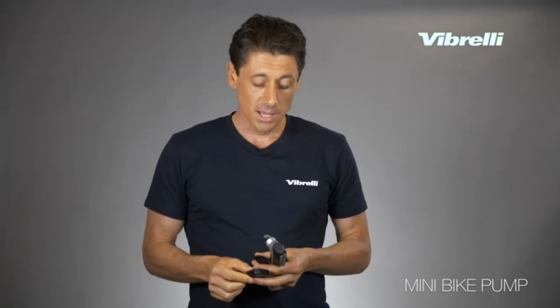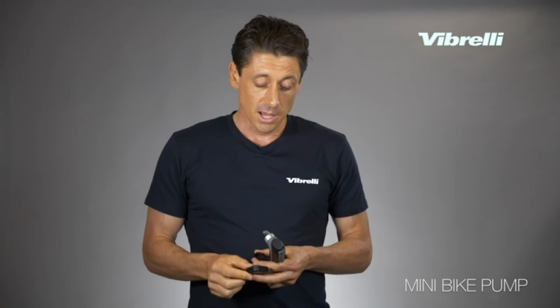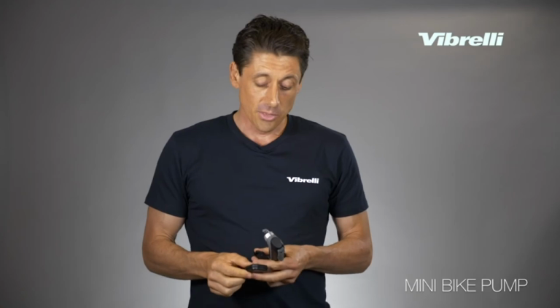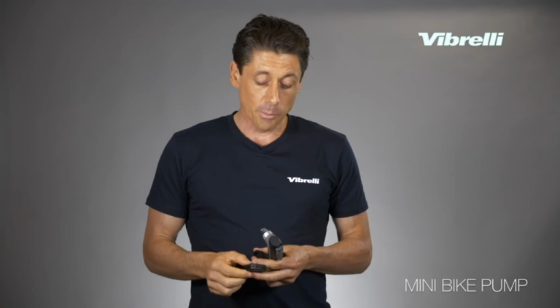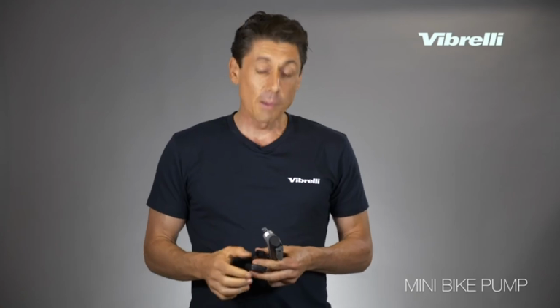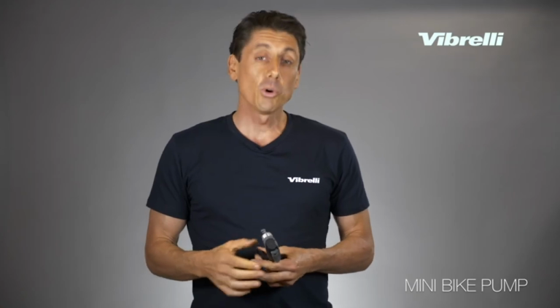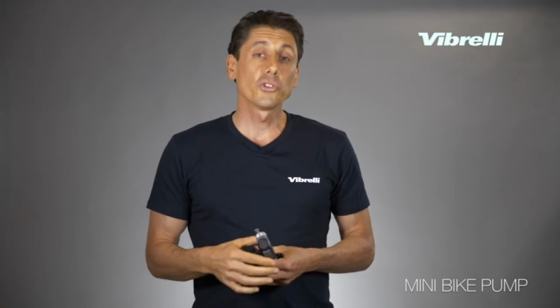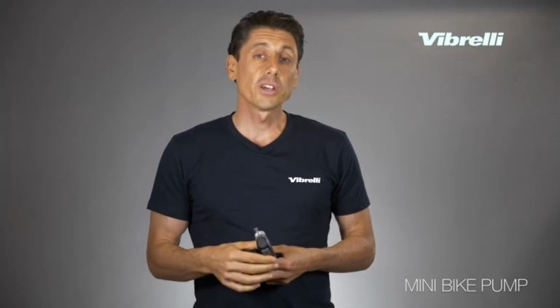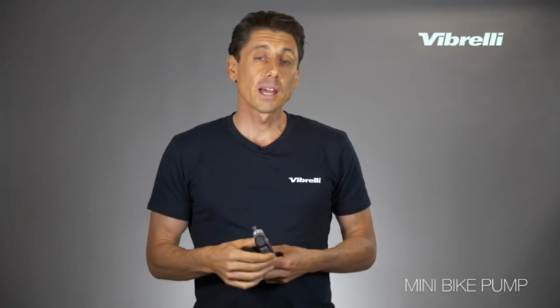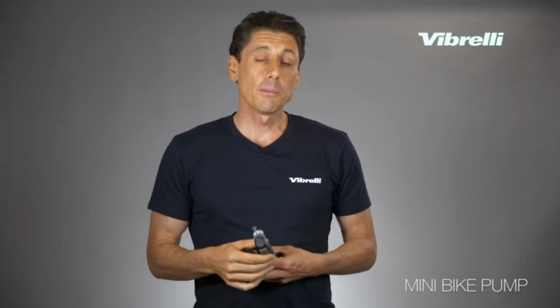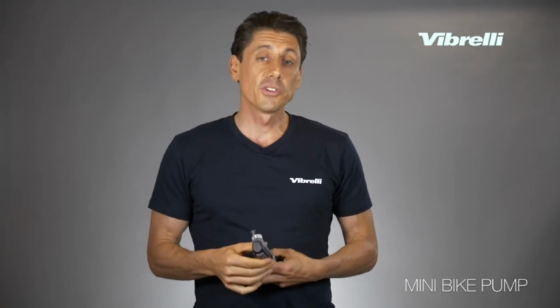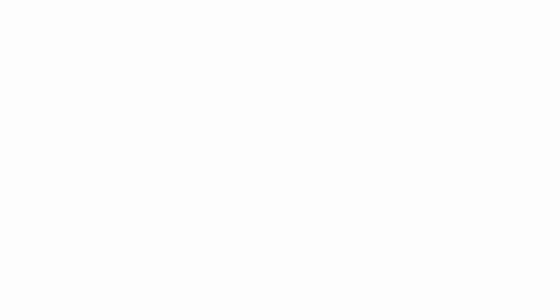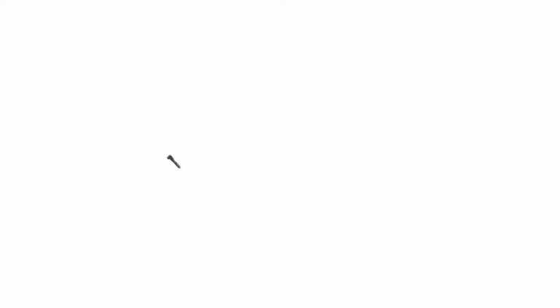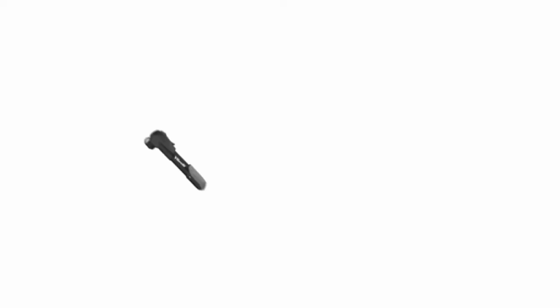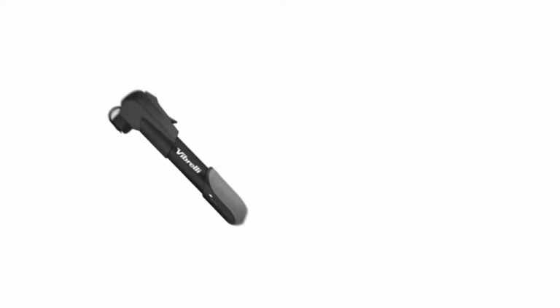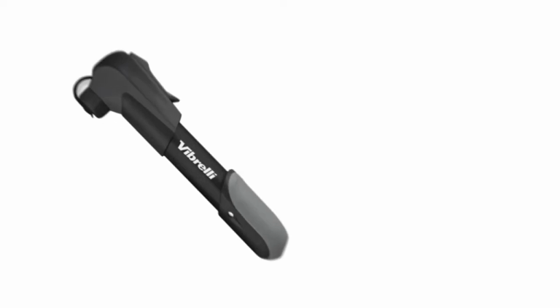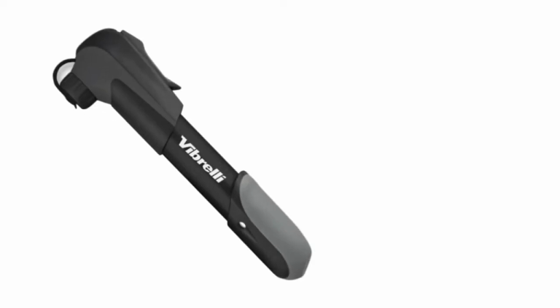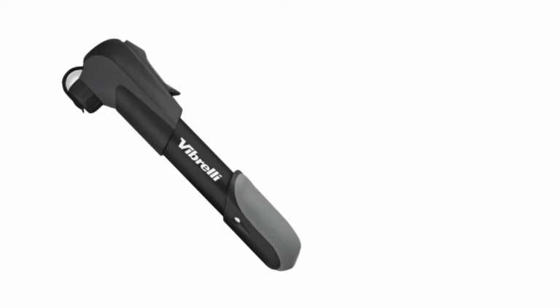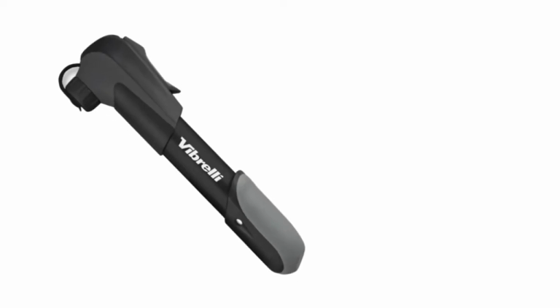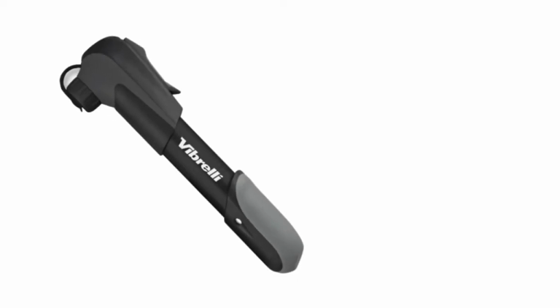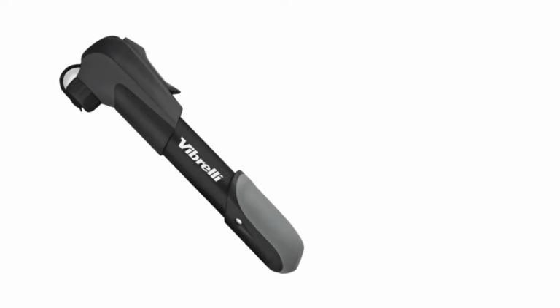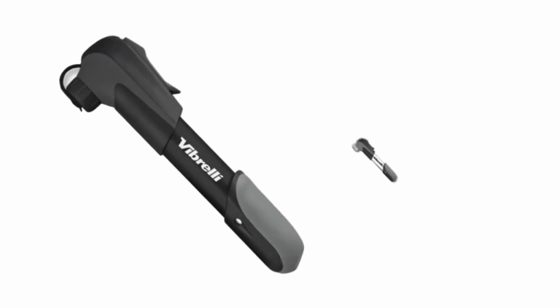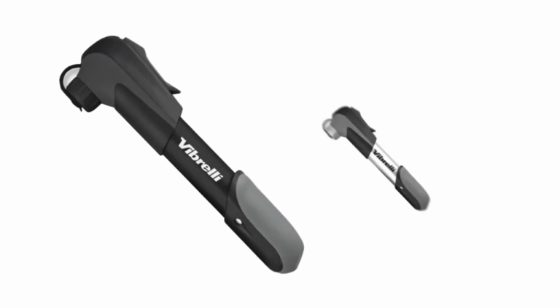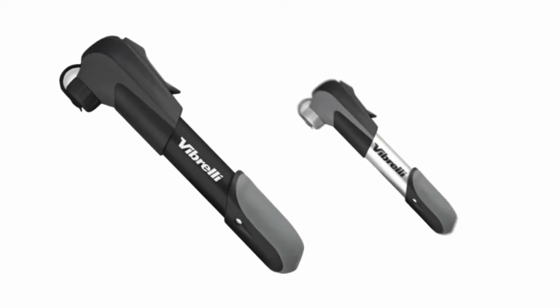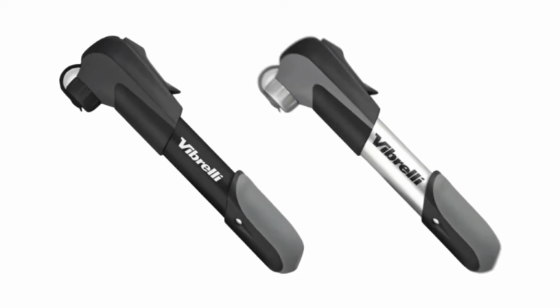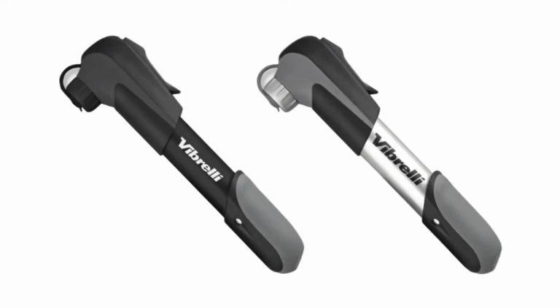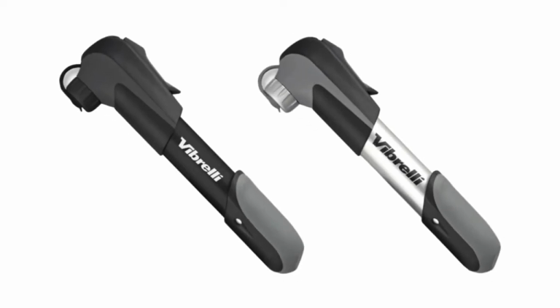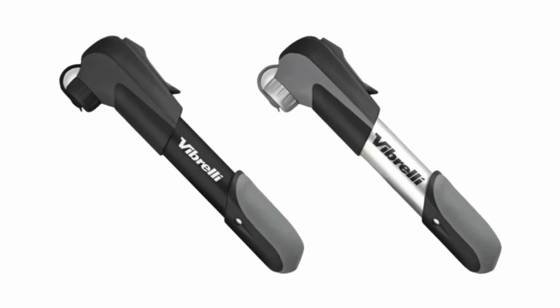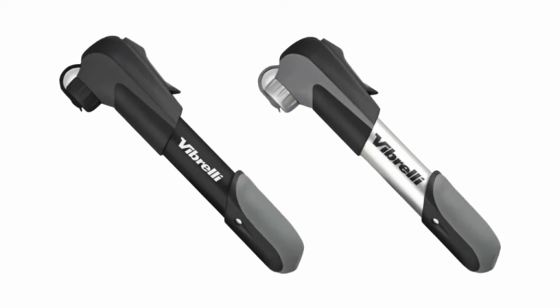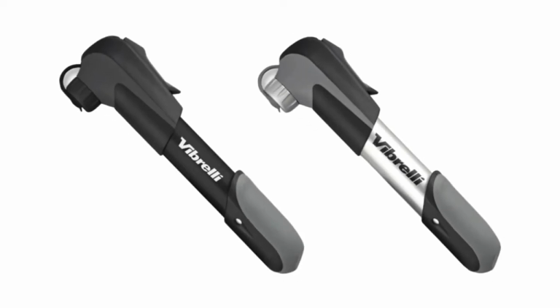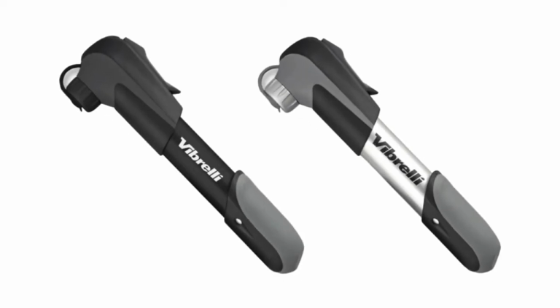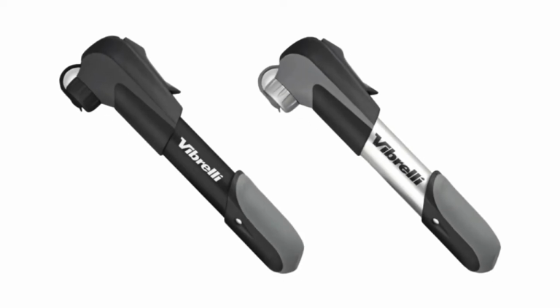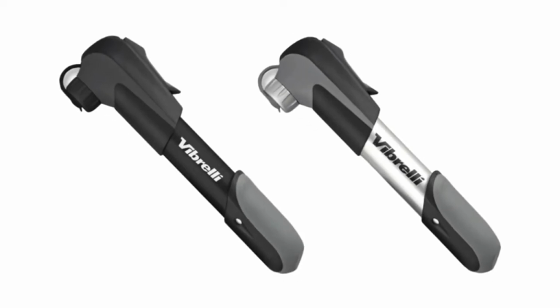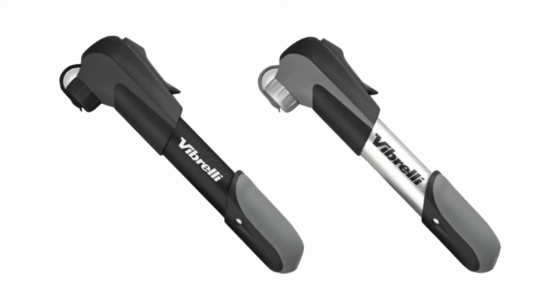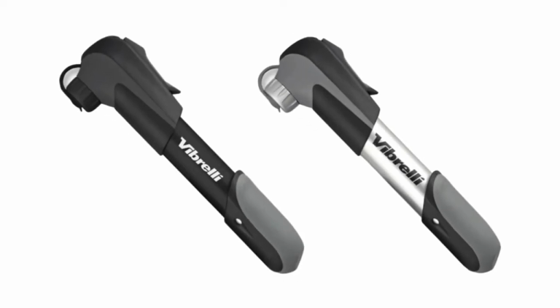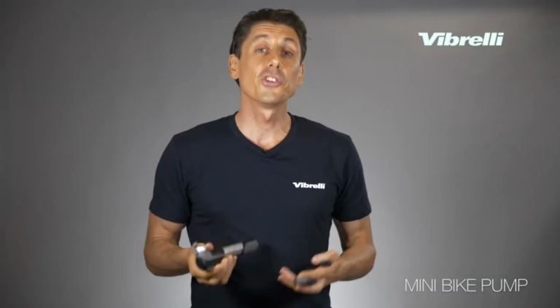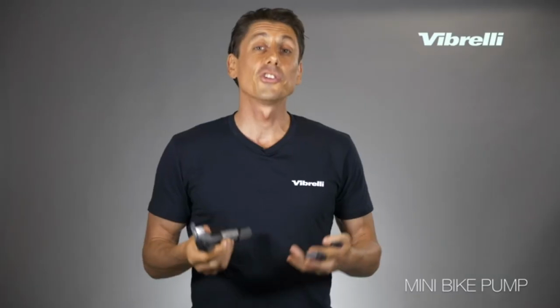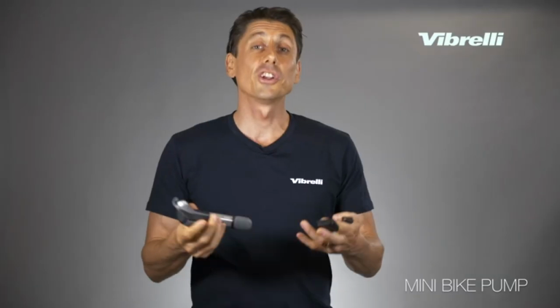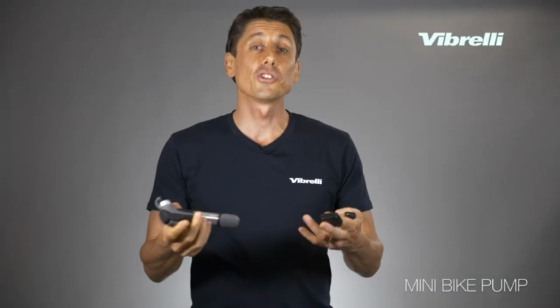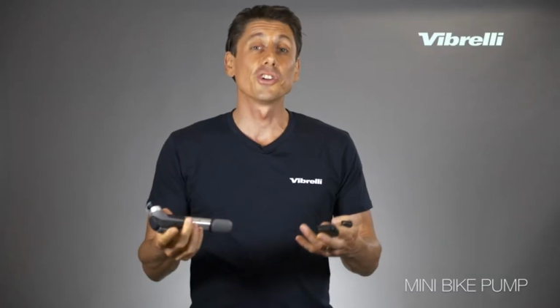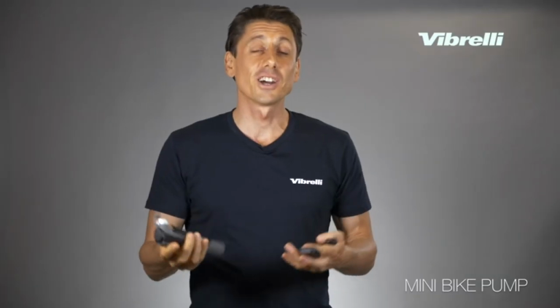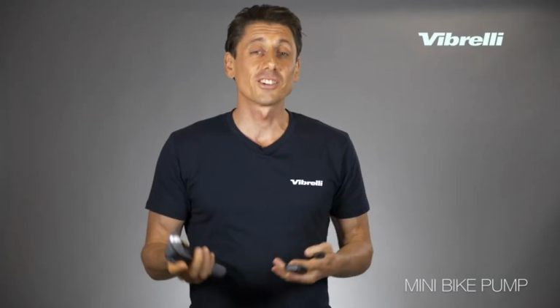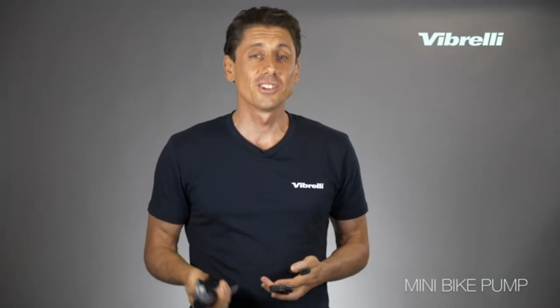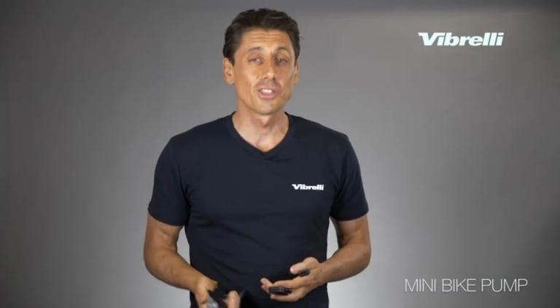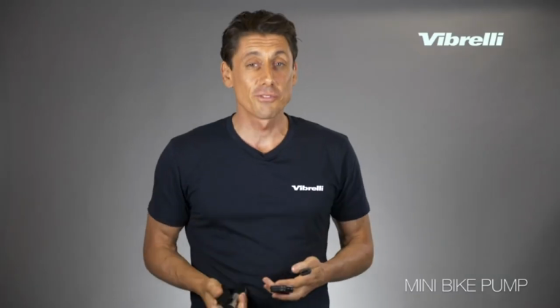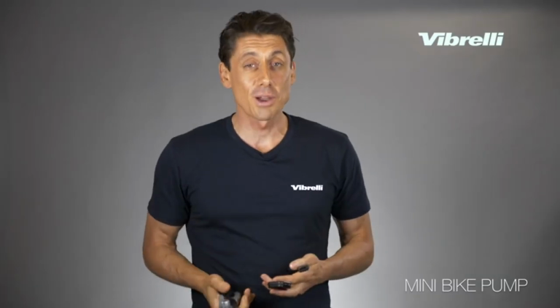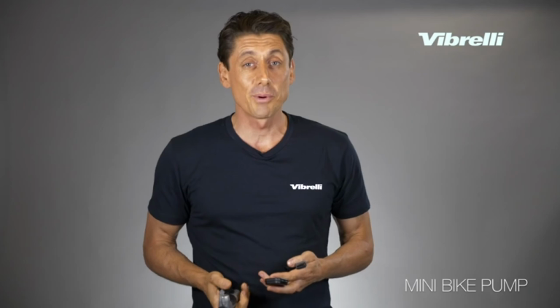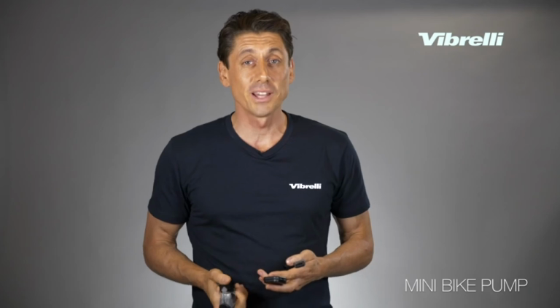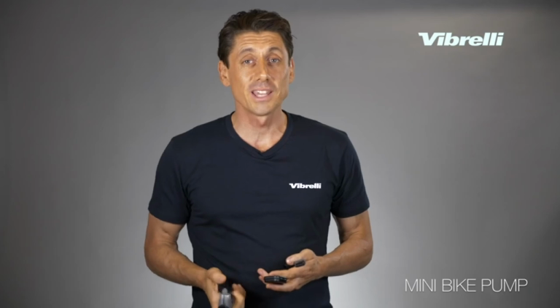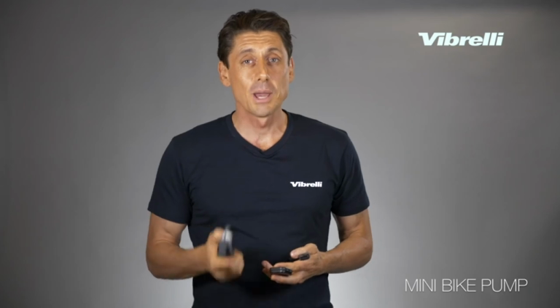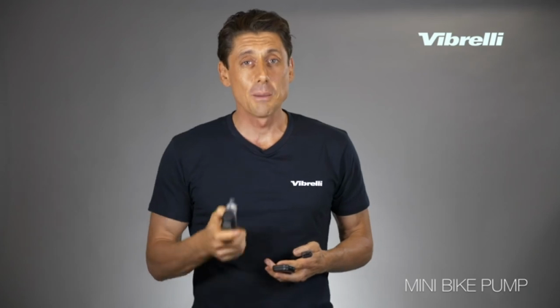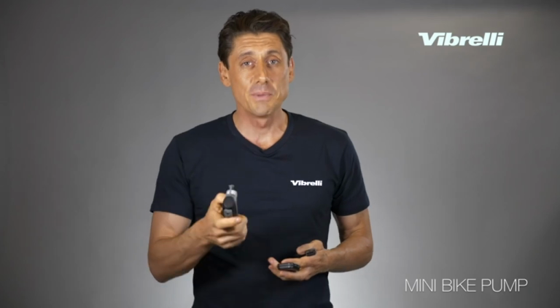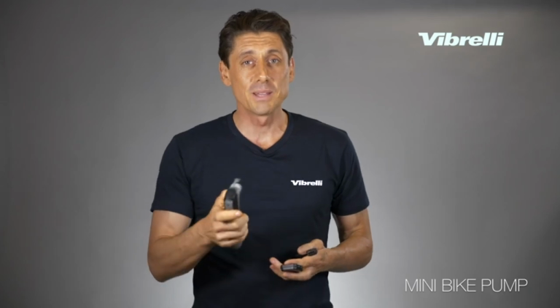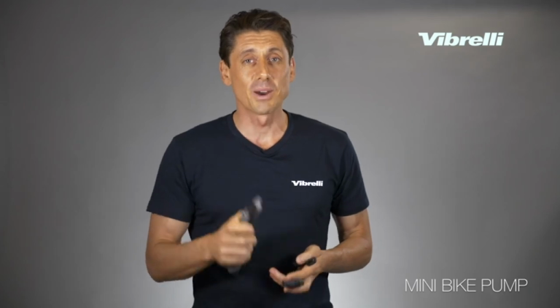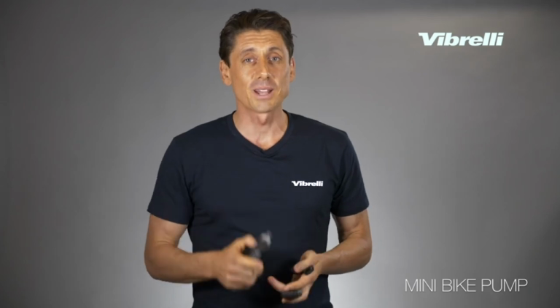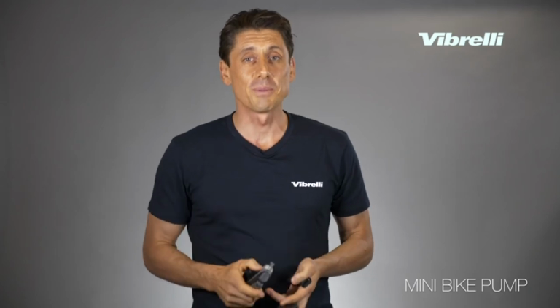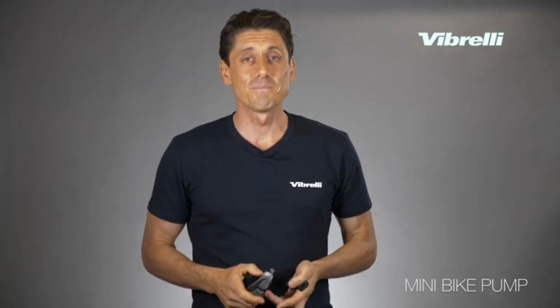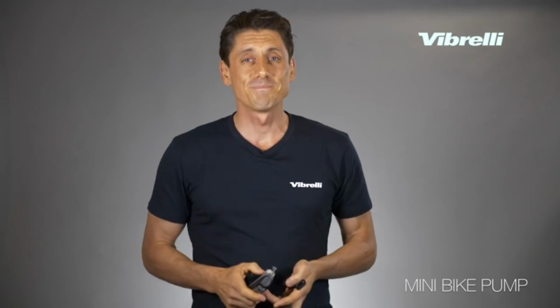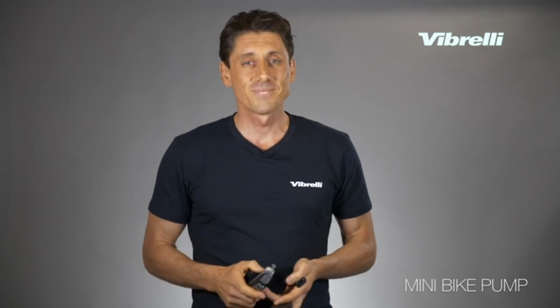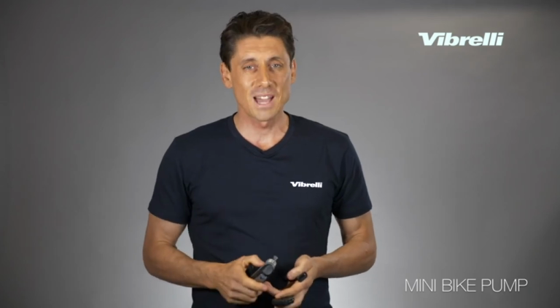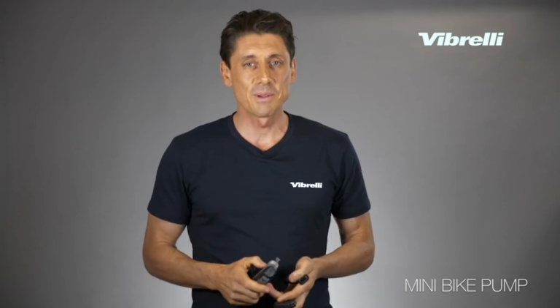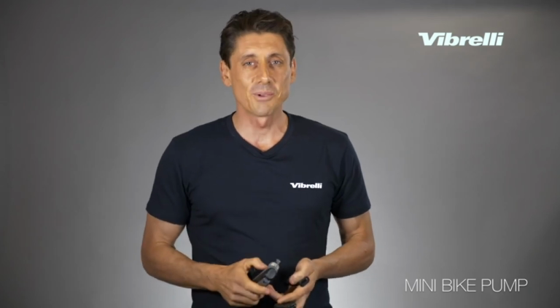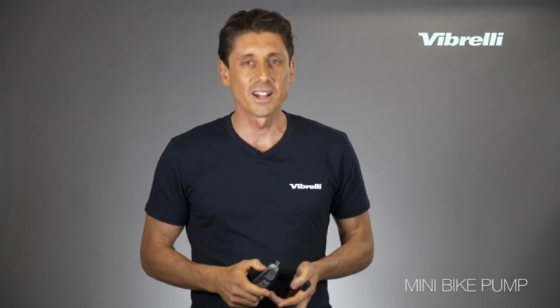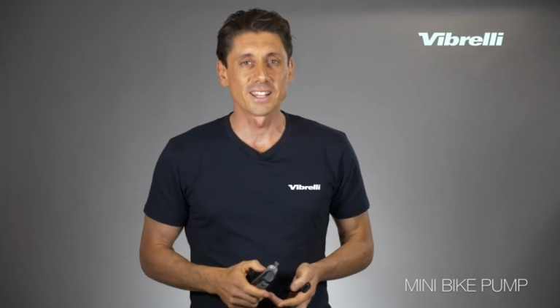The pump also comes in matte black or silver for your preference. This is an introduction to the Vibrelli Mini Bike Pump. Happy riding!